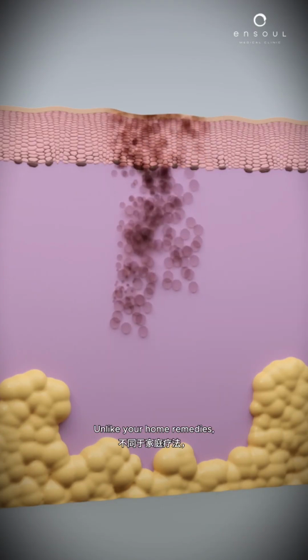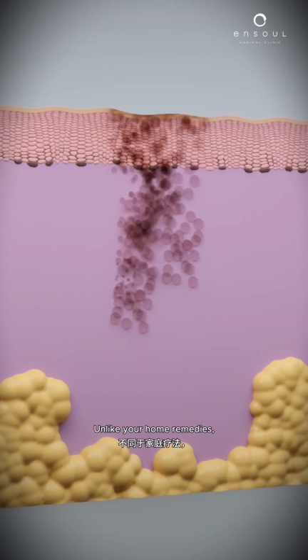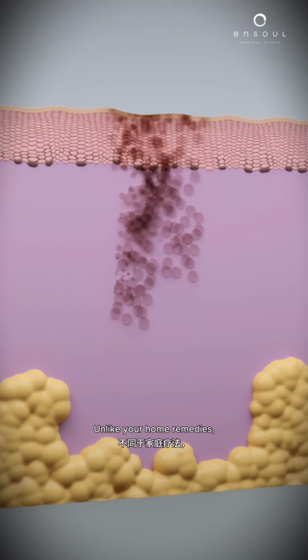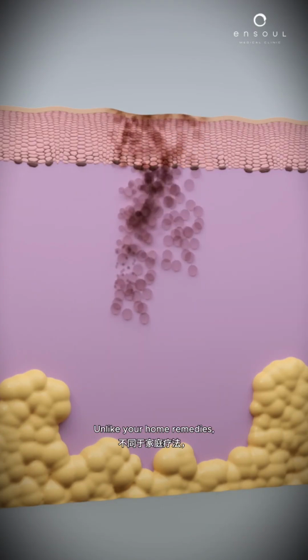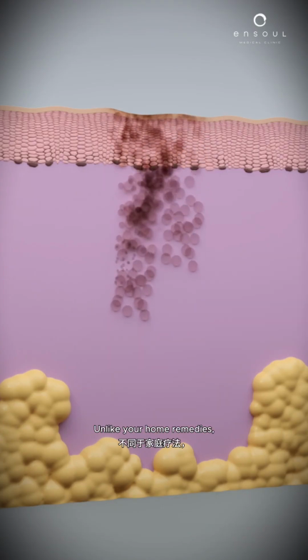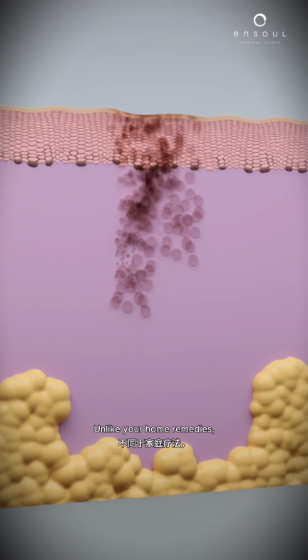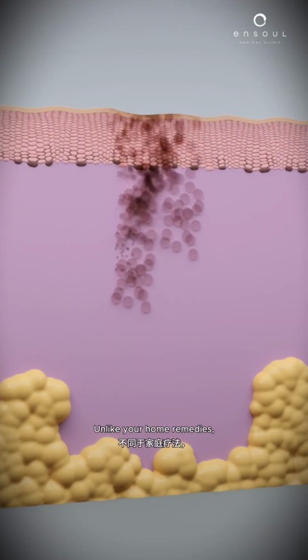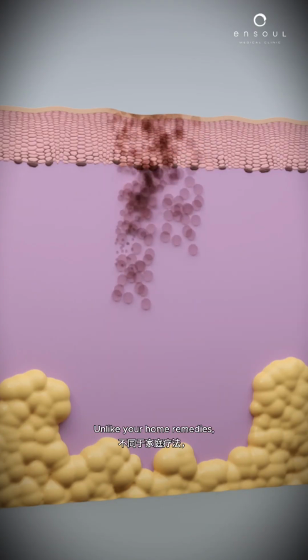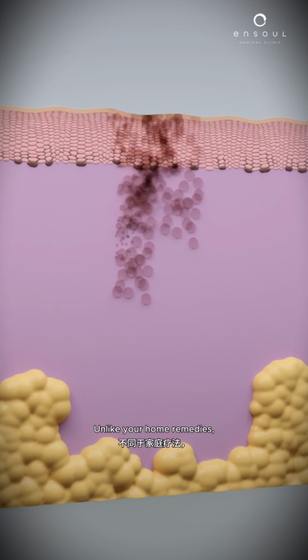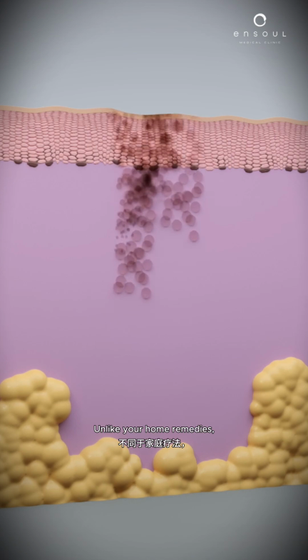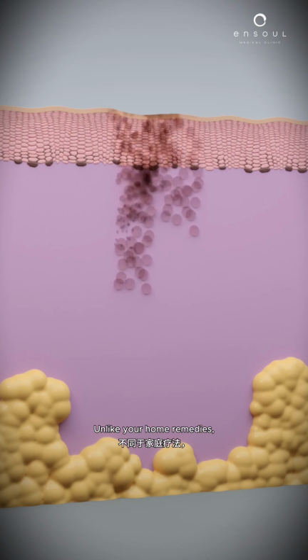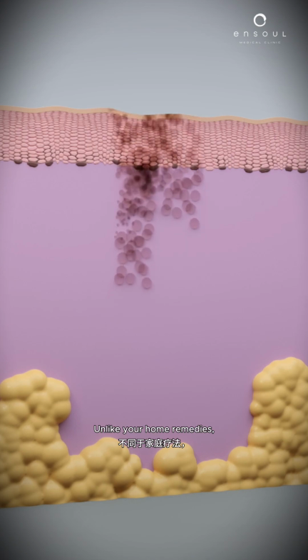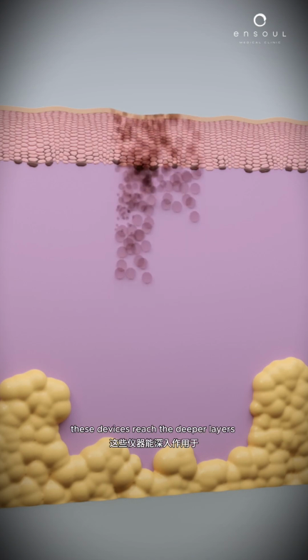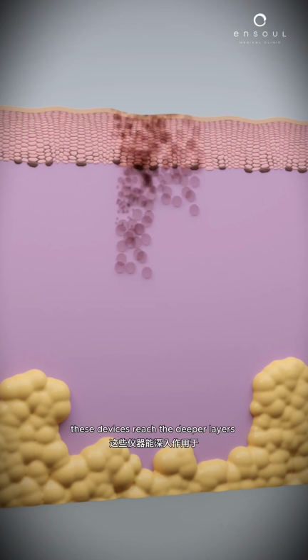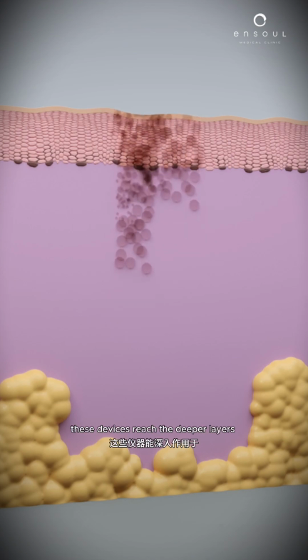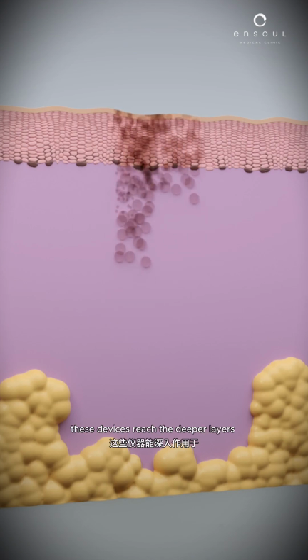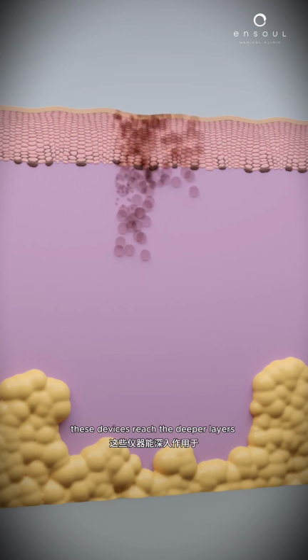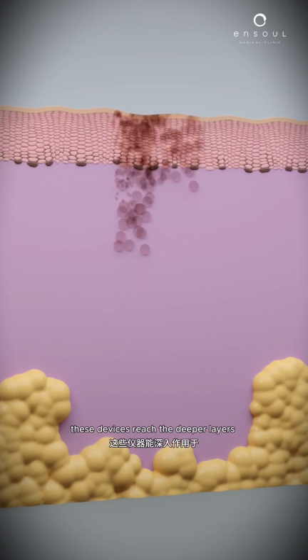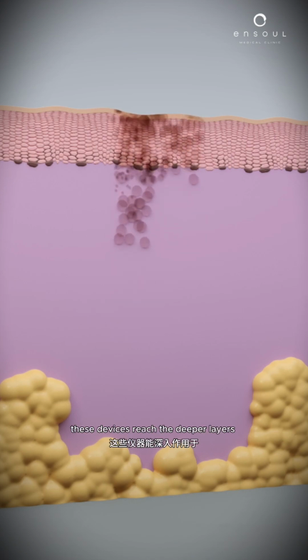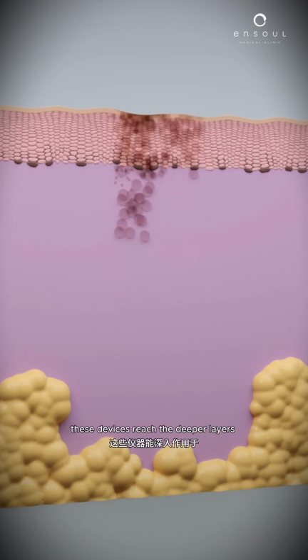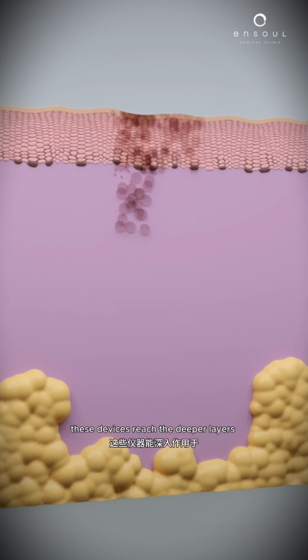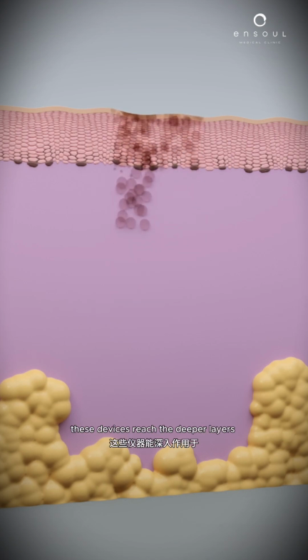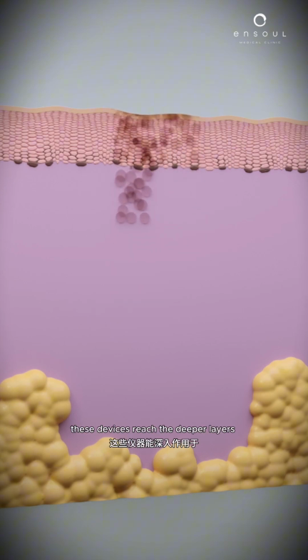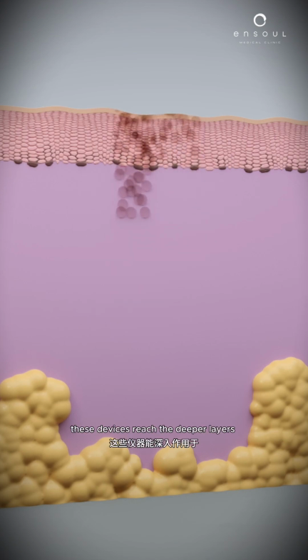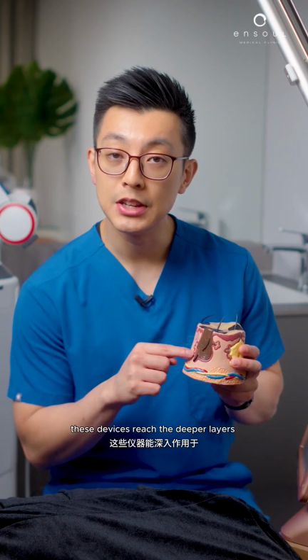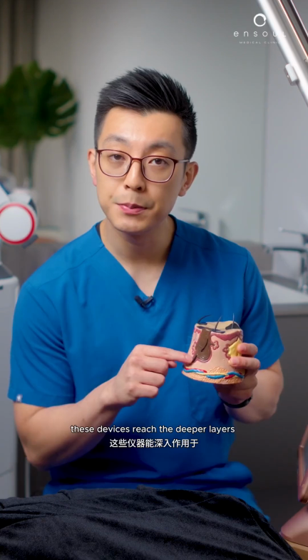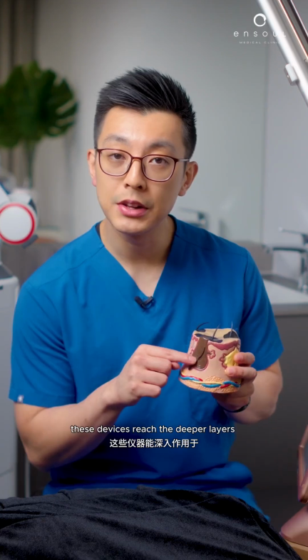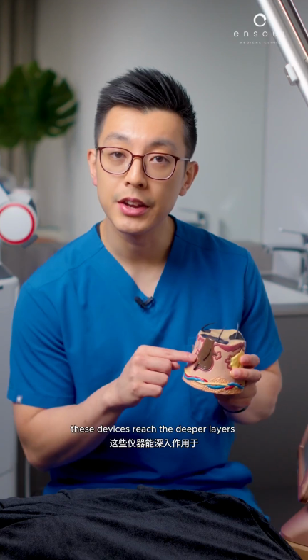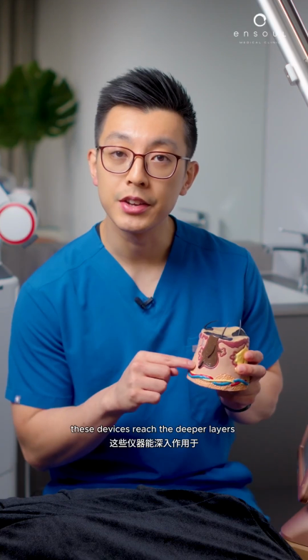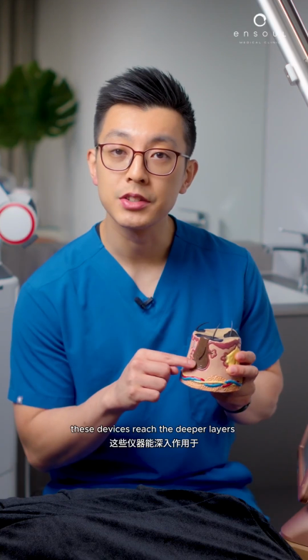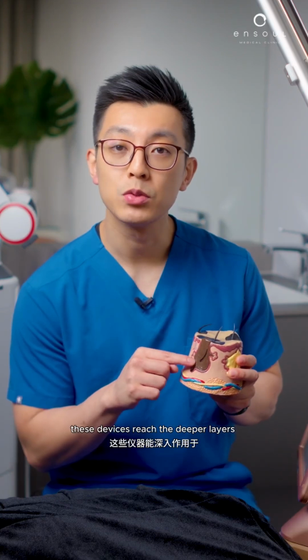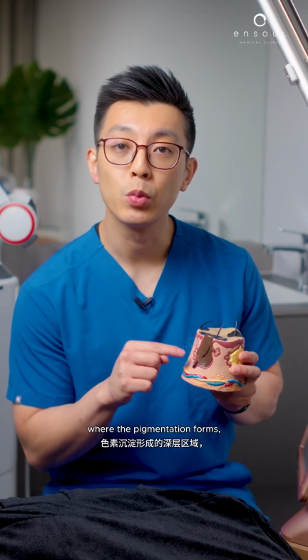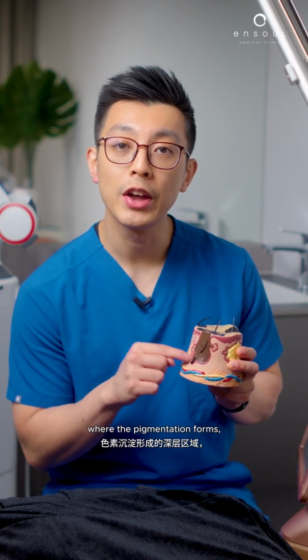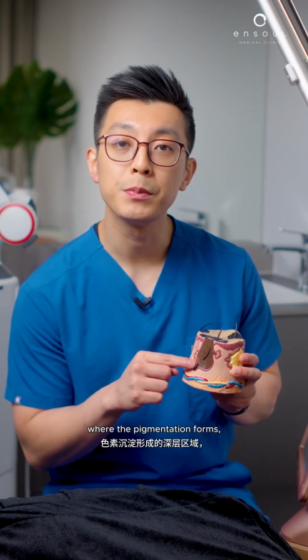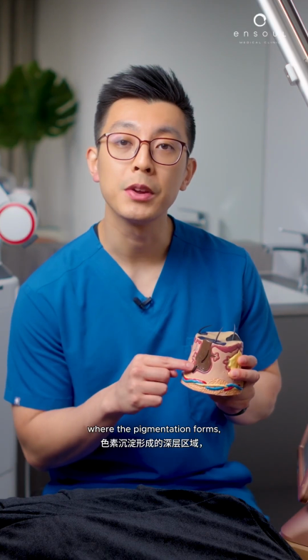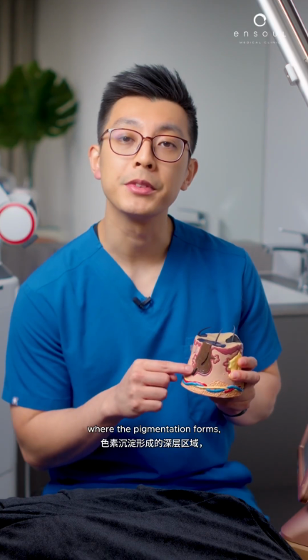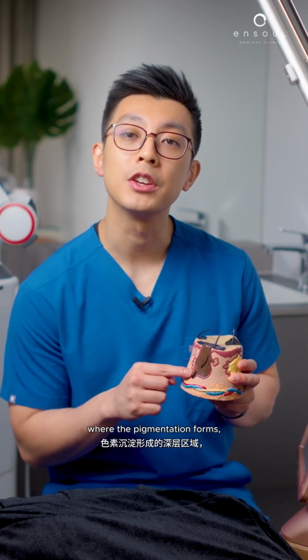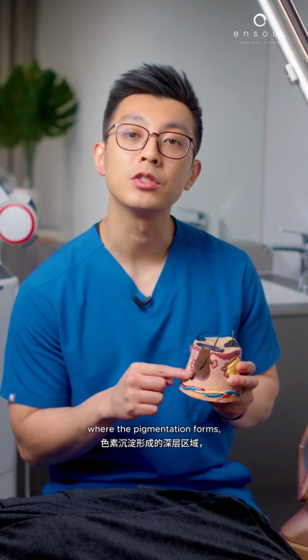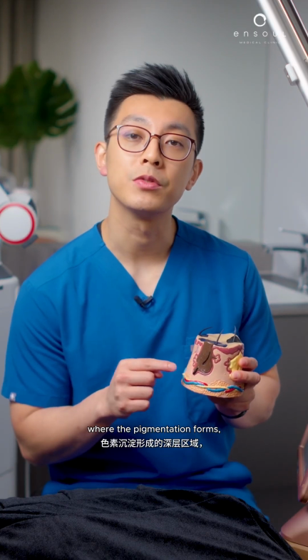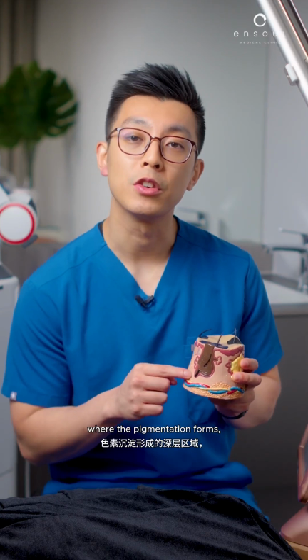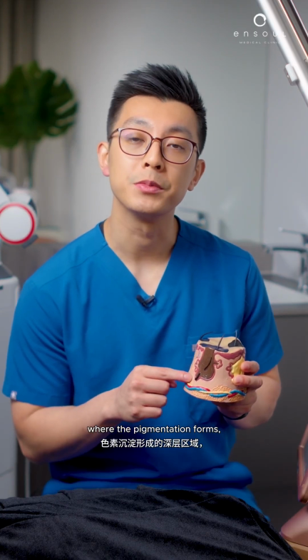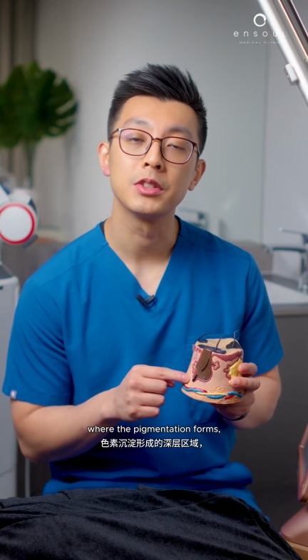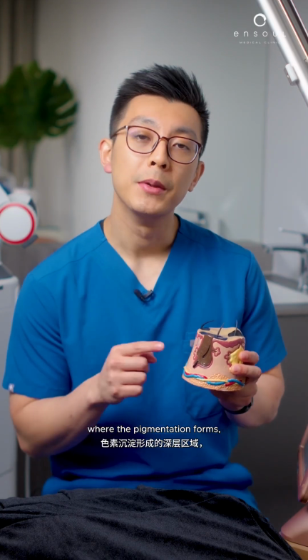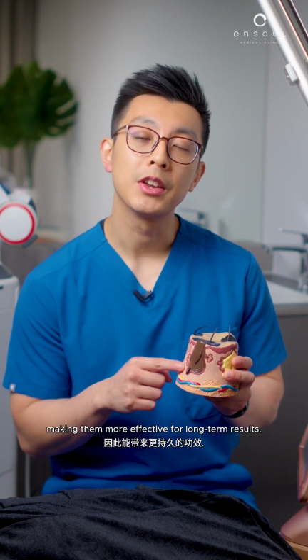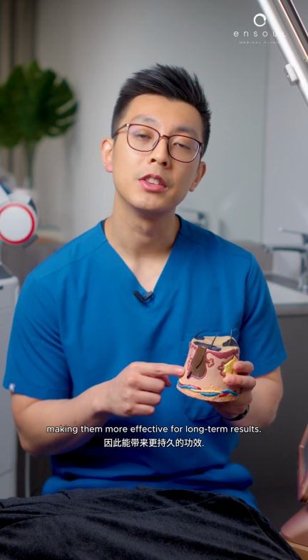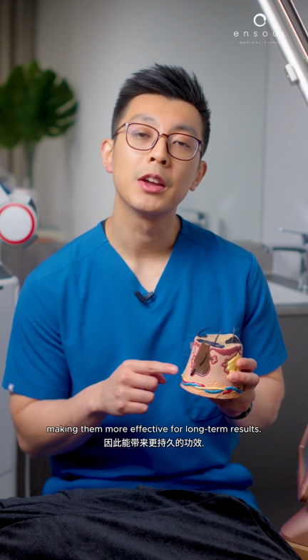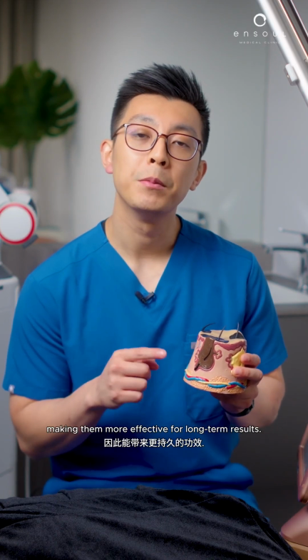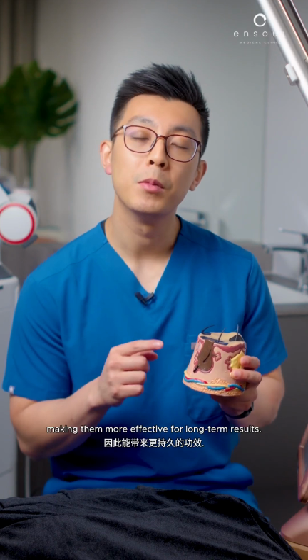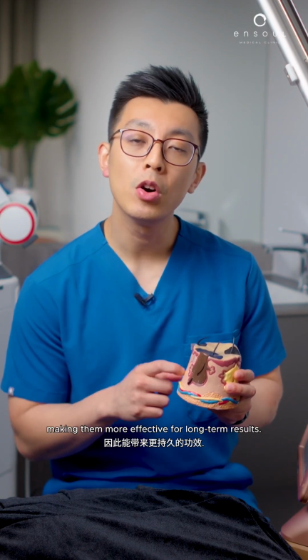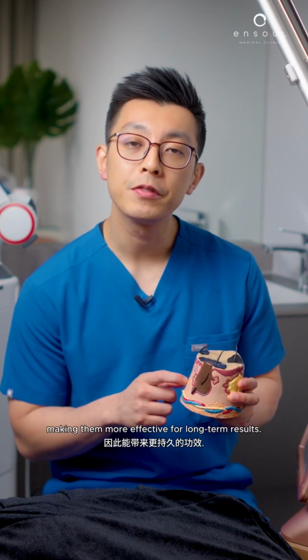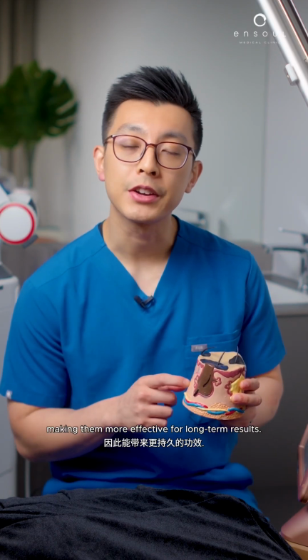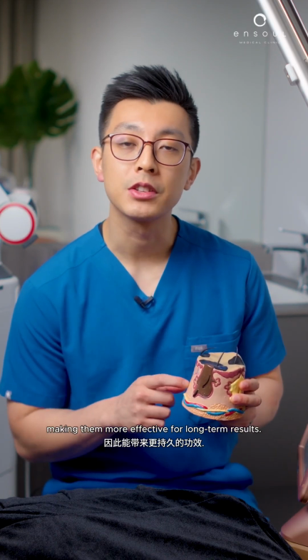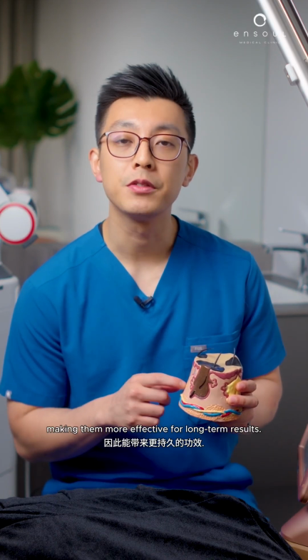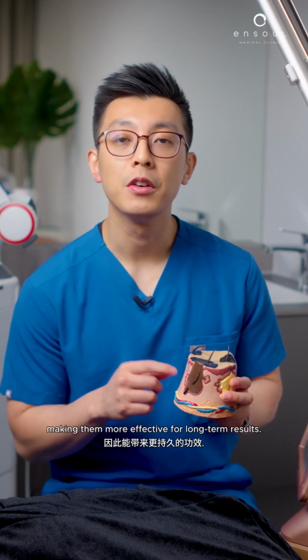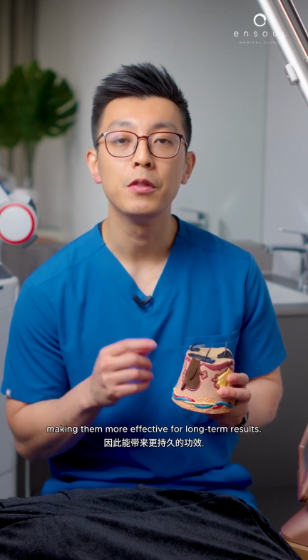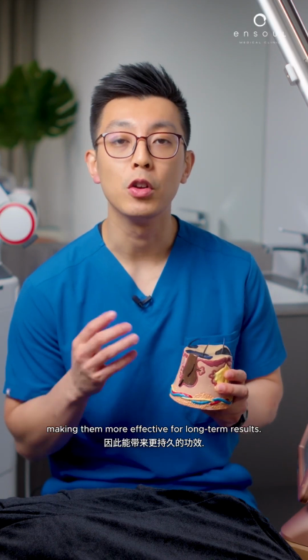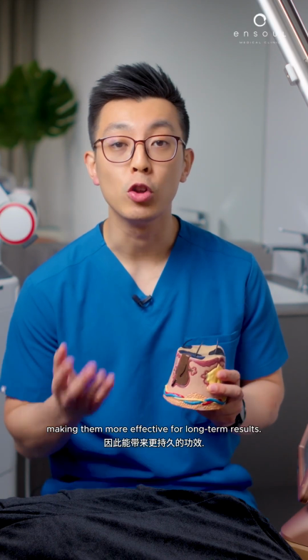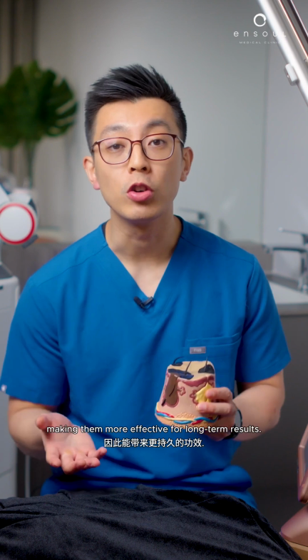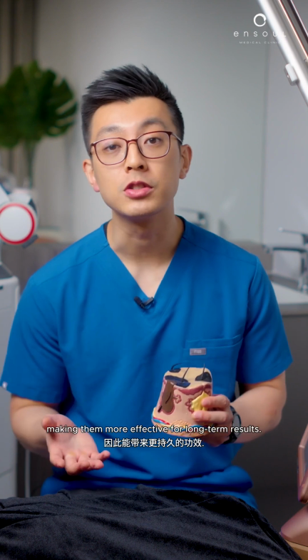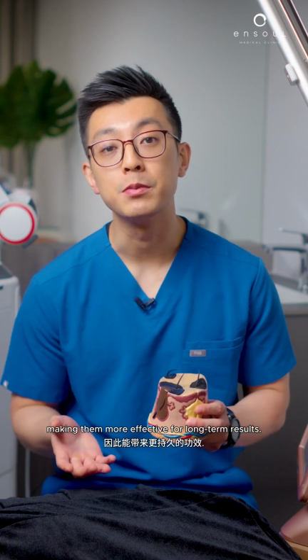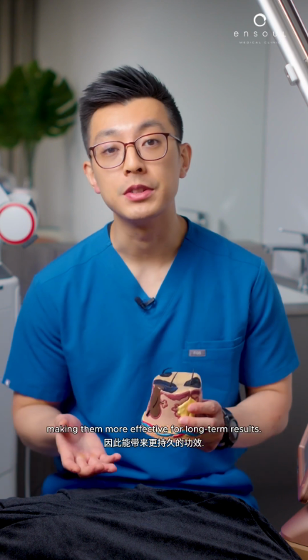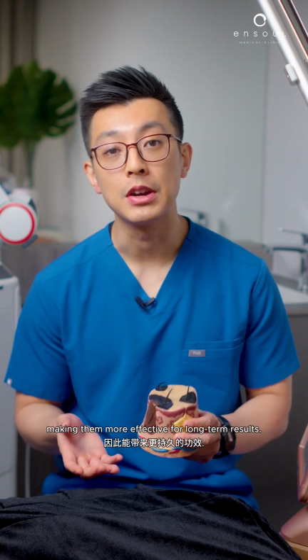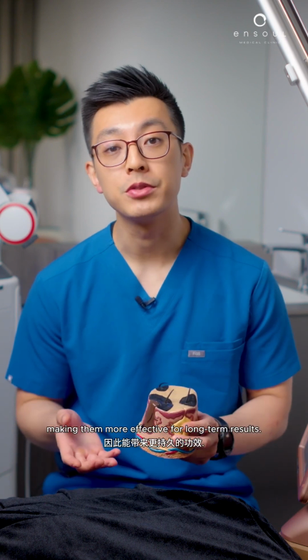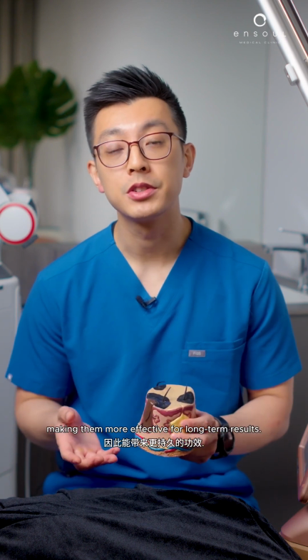Unlike home remedies, these devices reach the deeper layers where the pigmentation forms, making them more effective for long-term results.